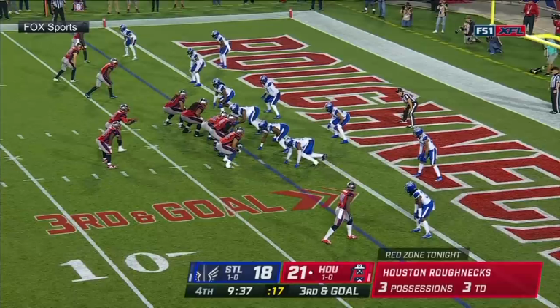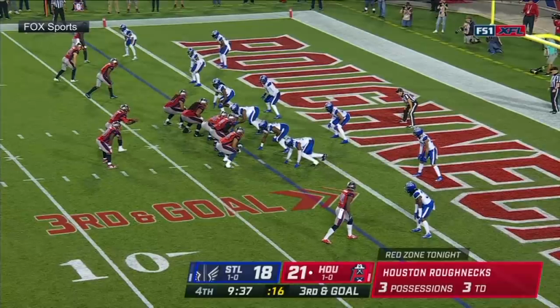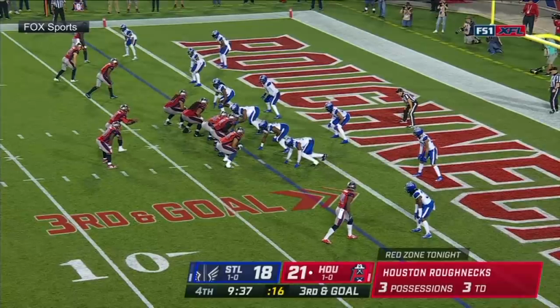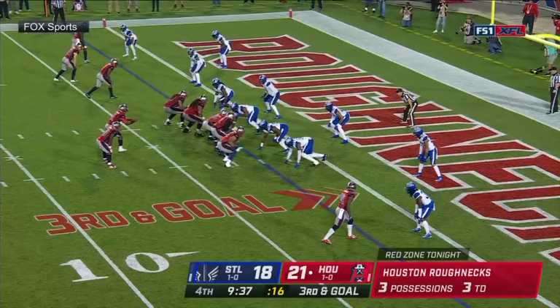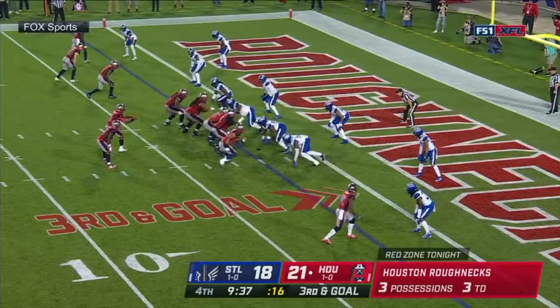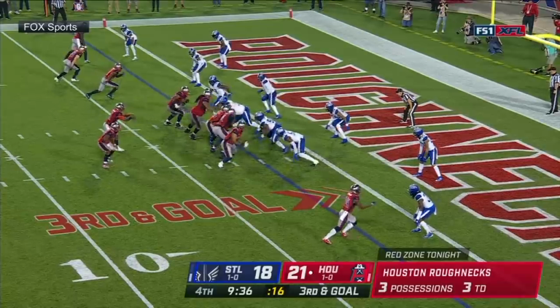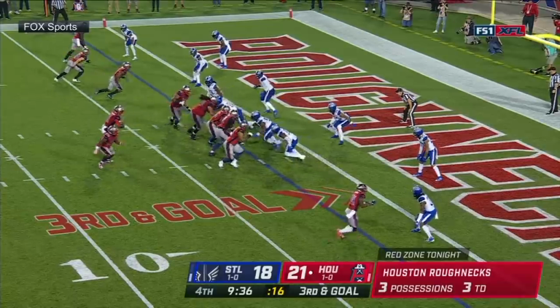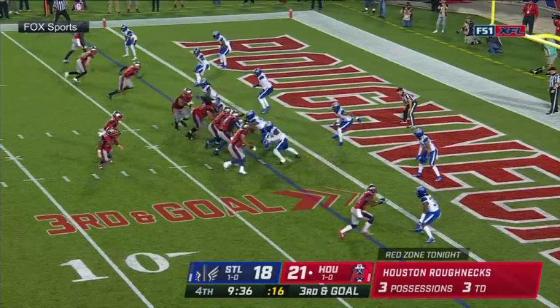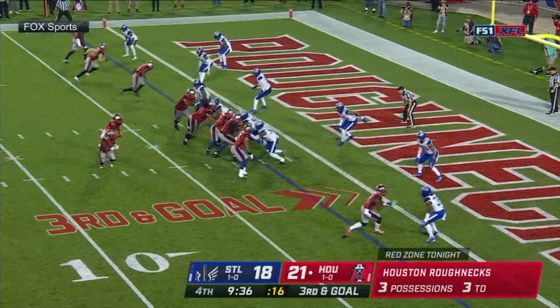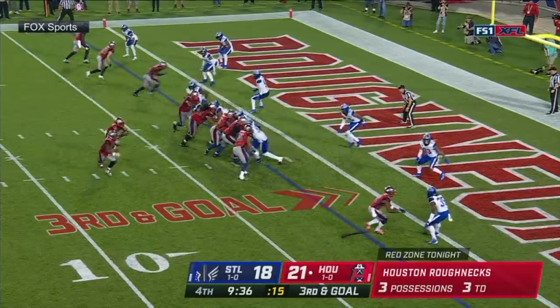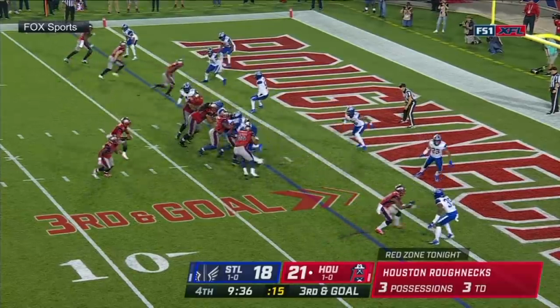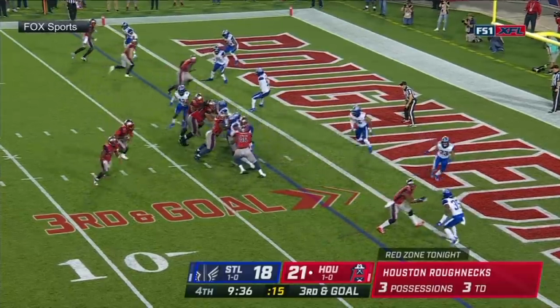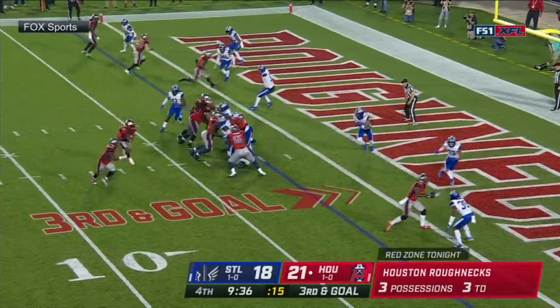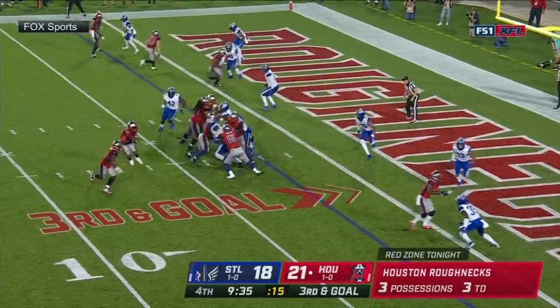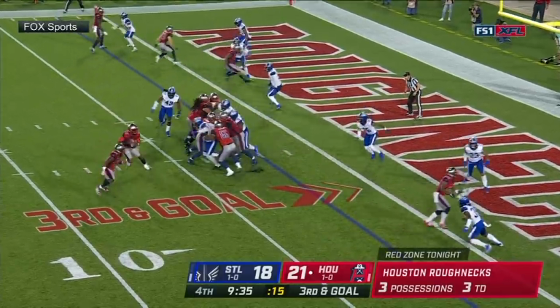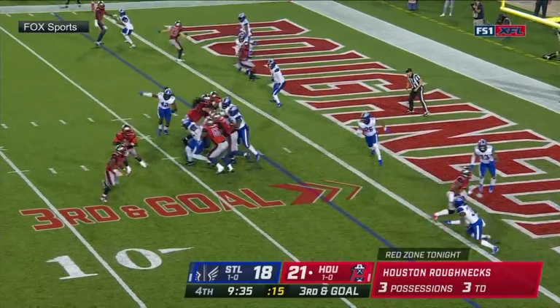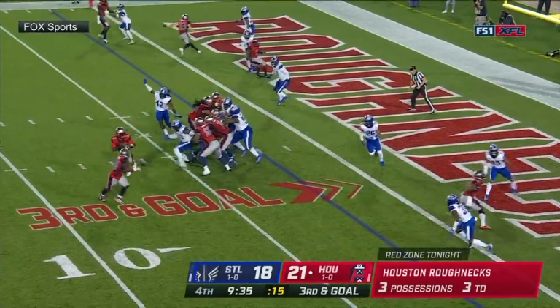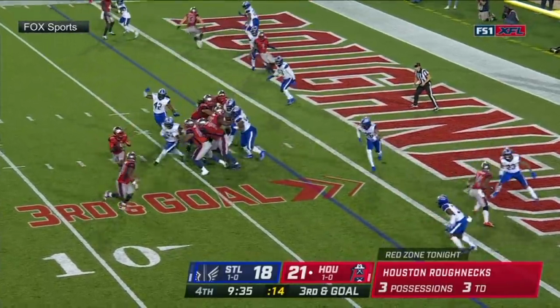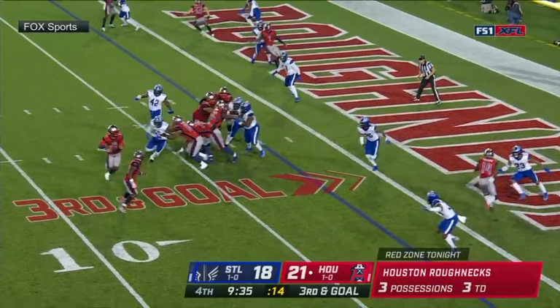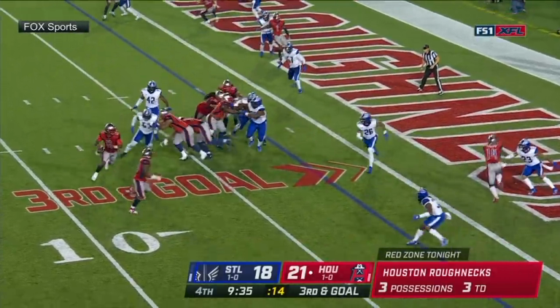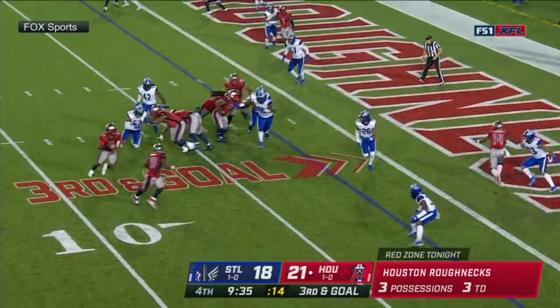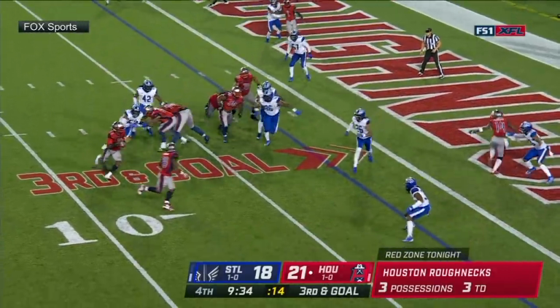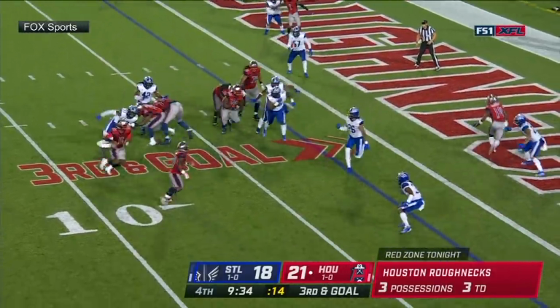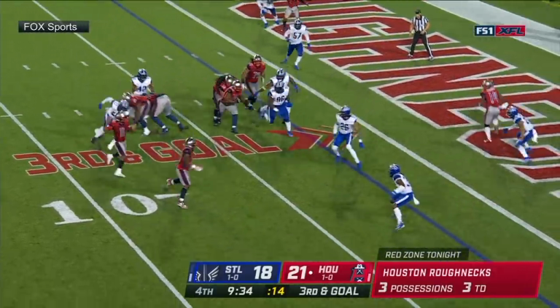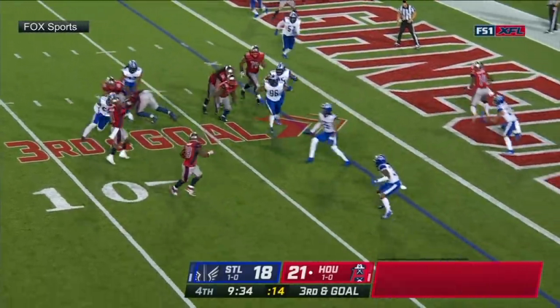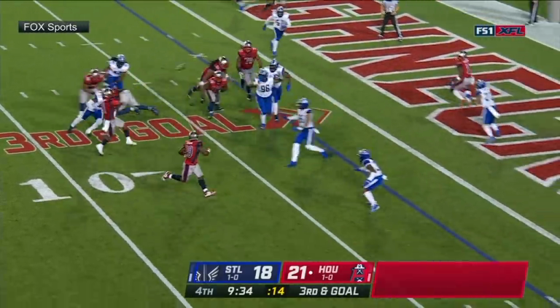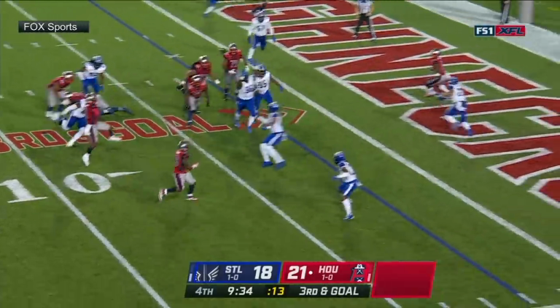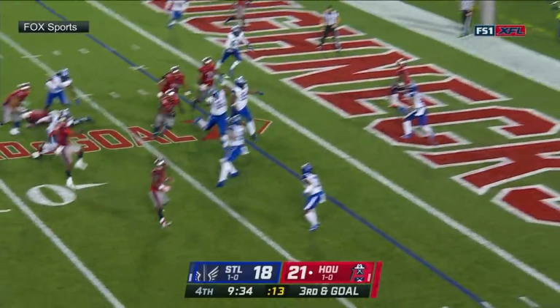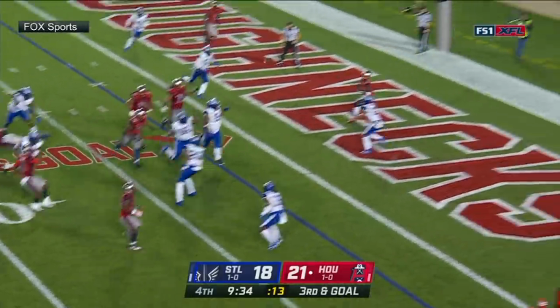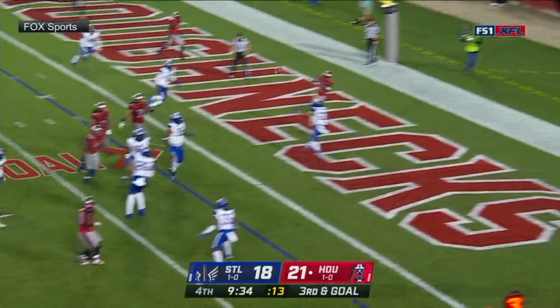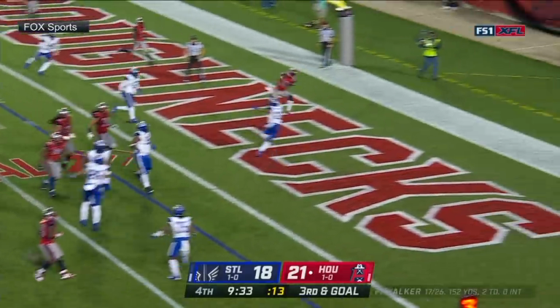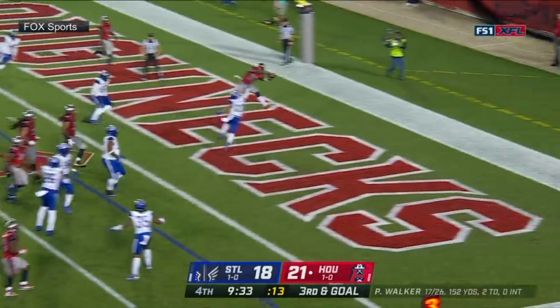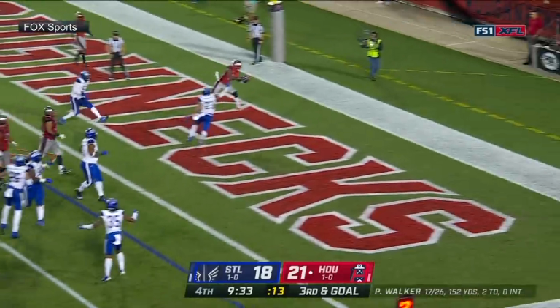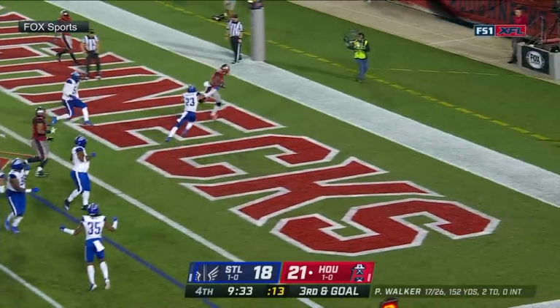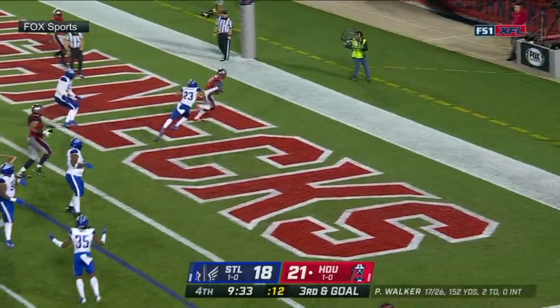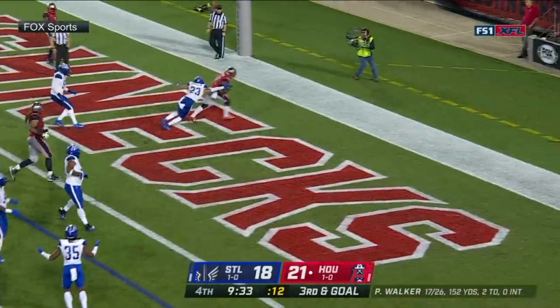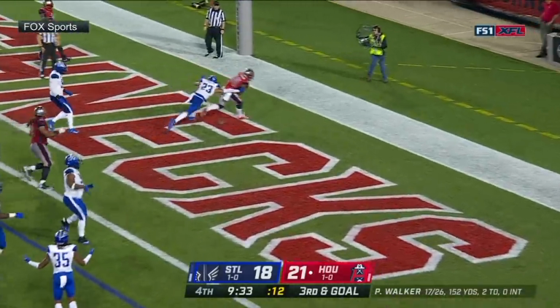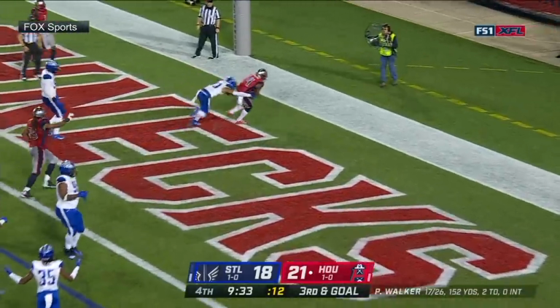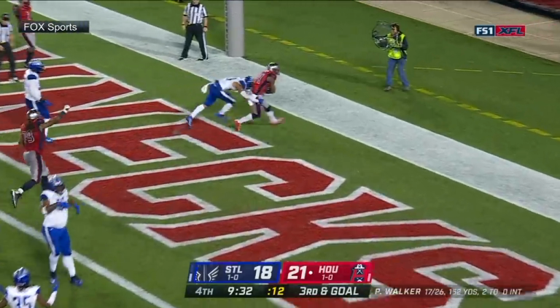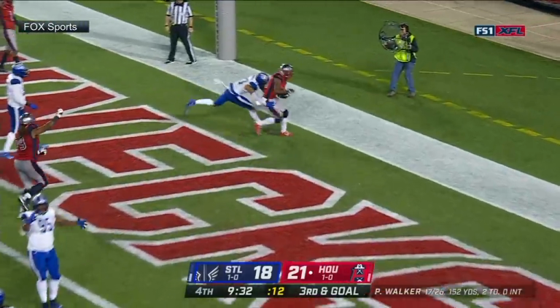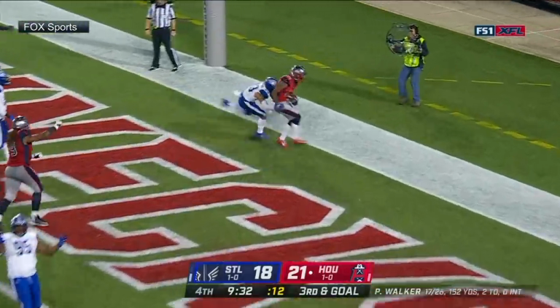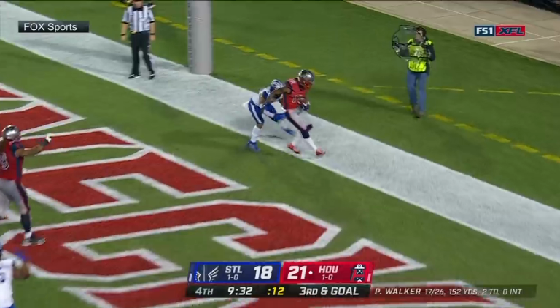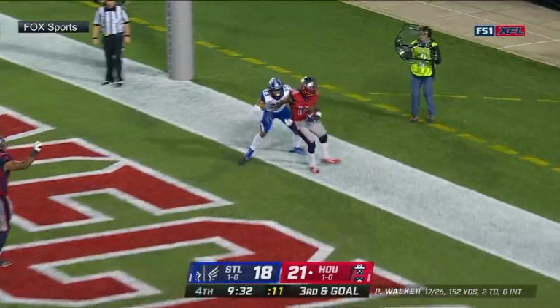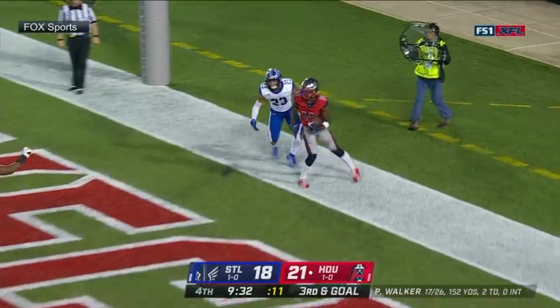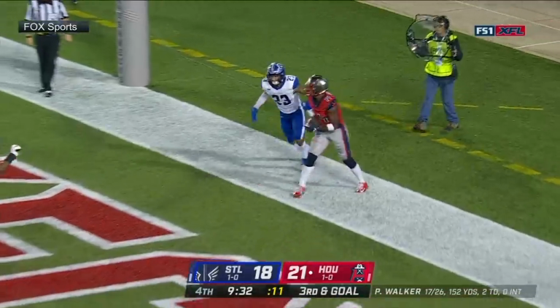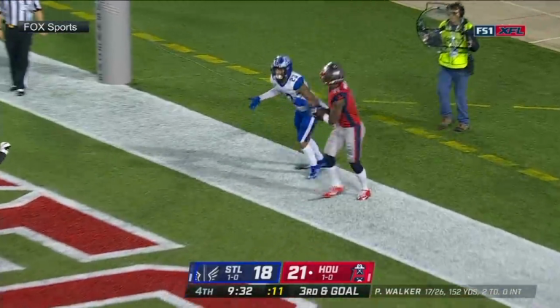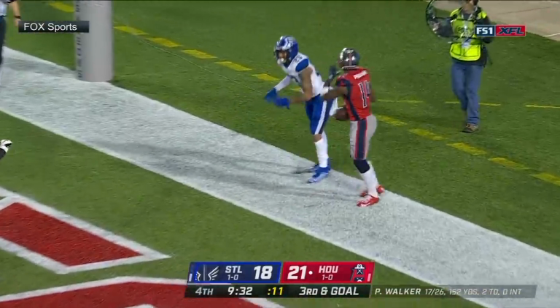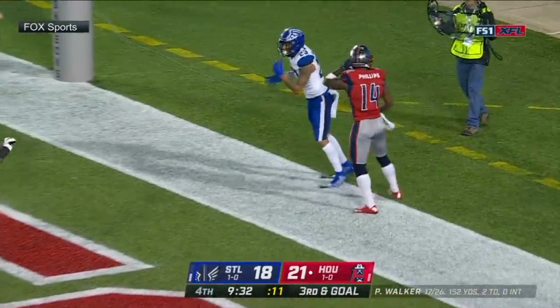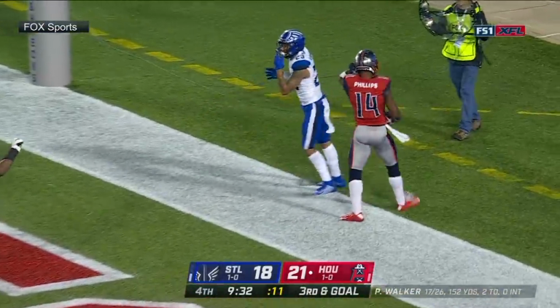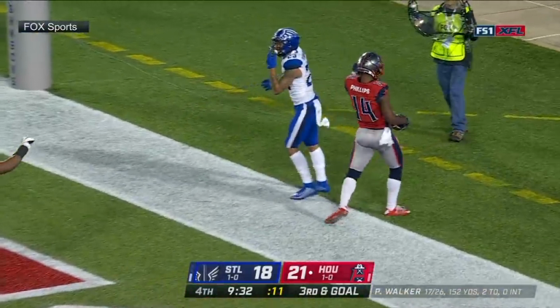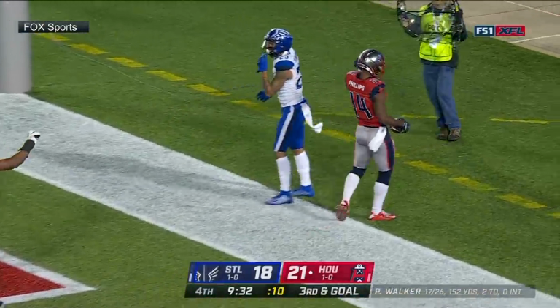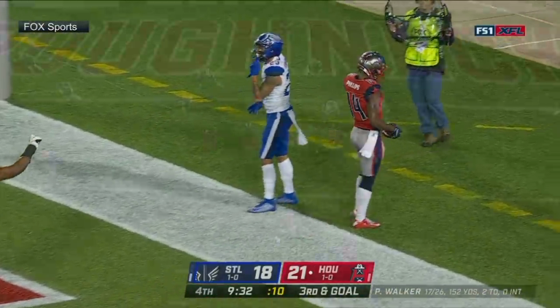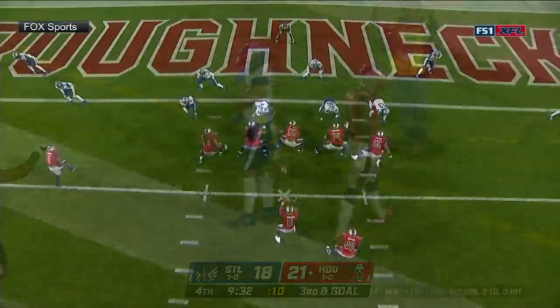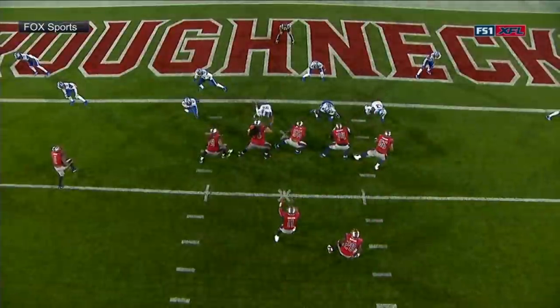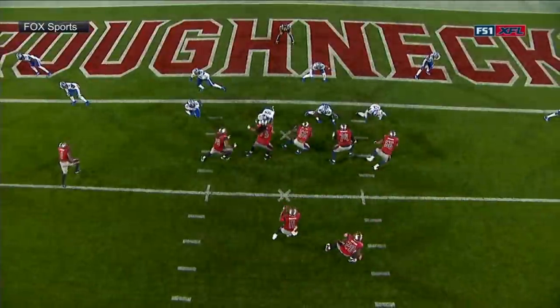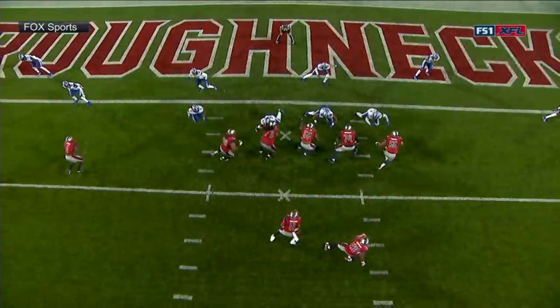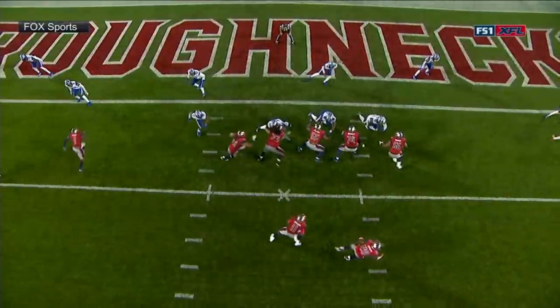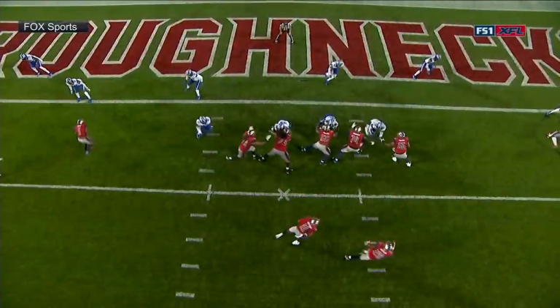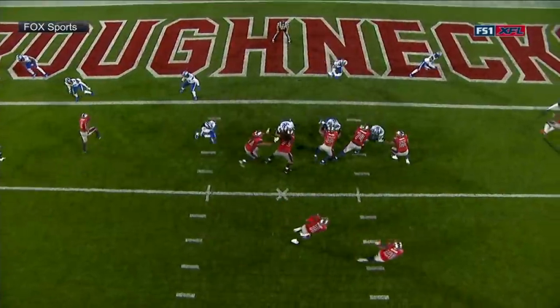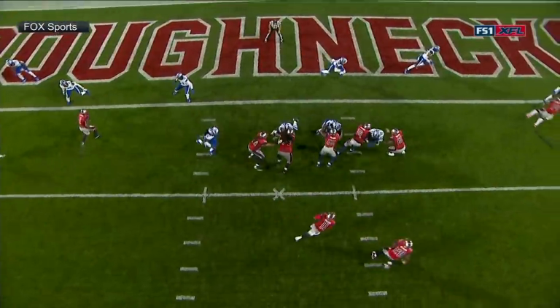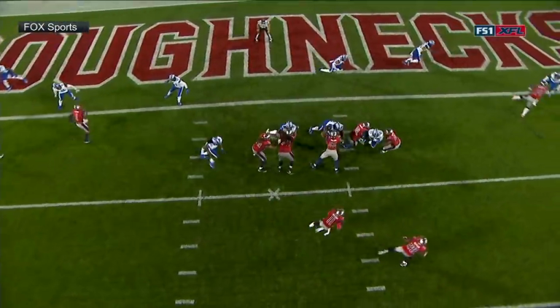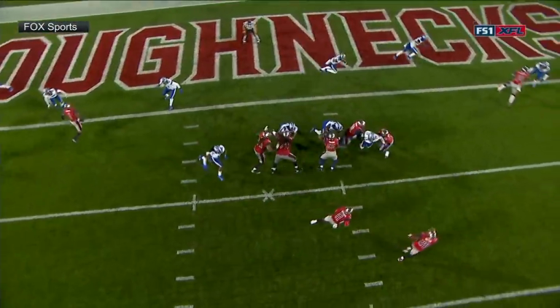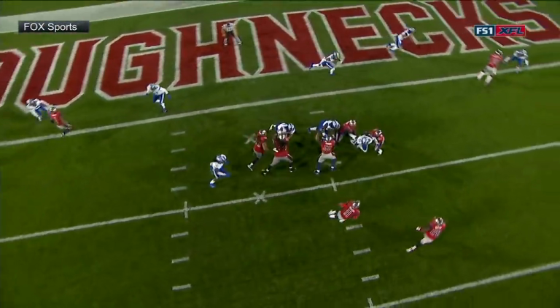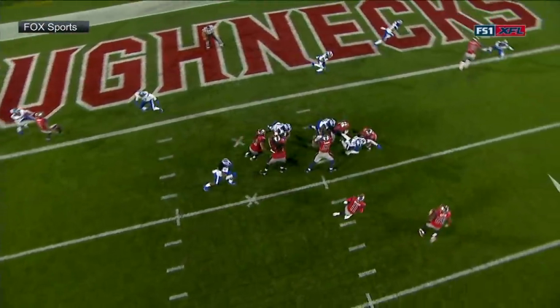Setting up his team on a third and goal. Walker looking to throw, does so — caught! Touchdown, Phillips, number three!